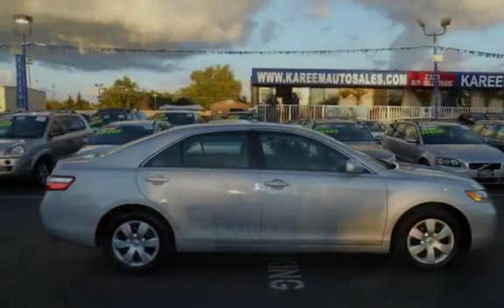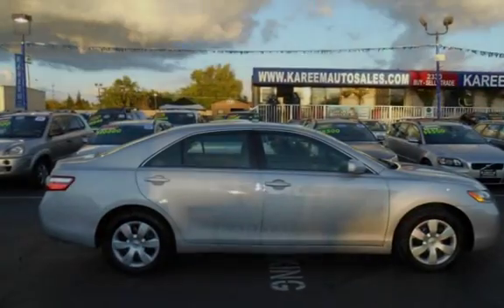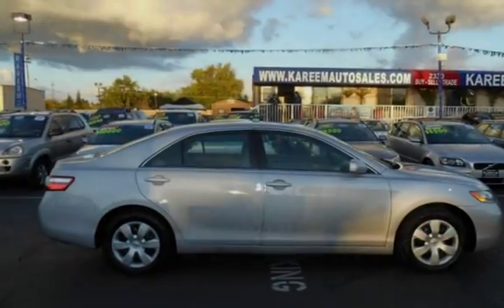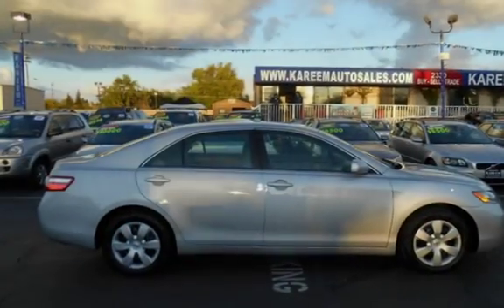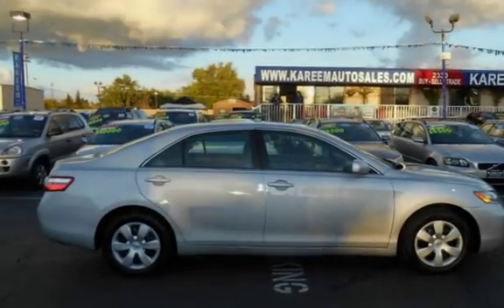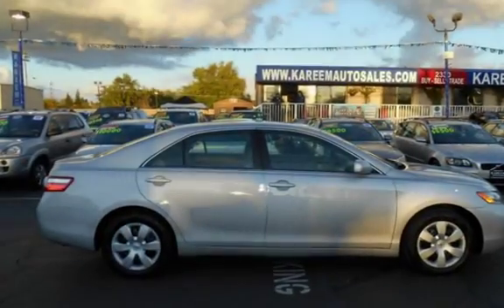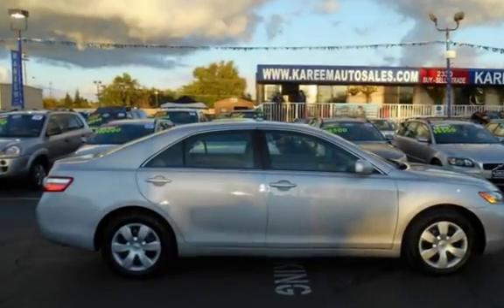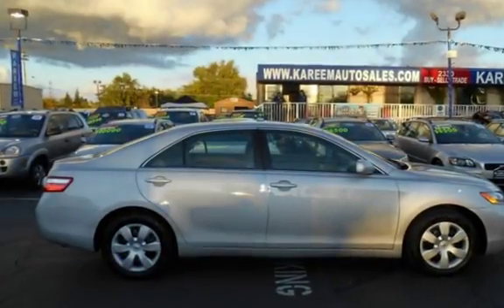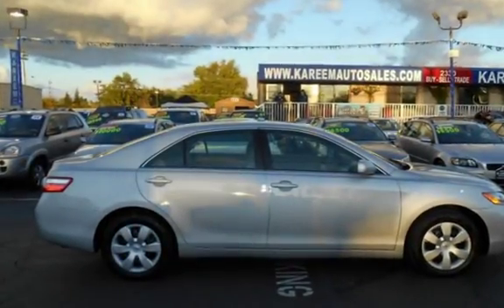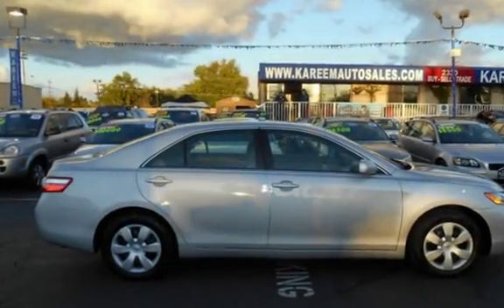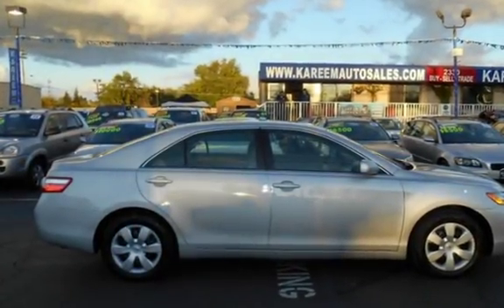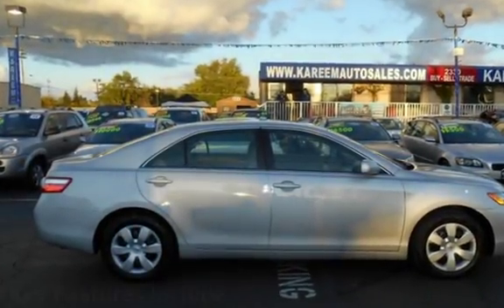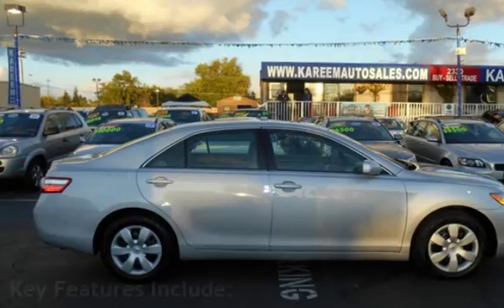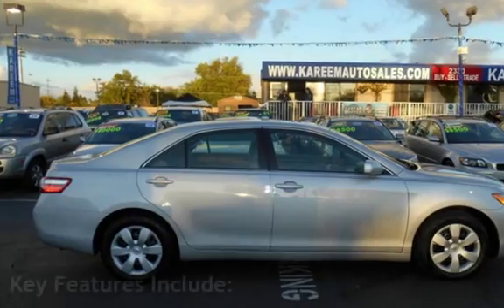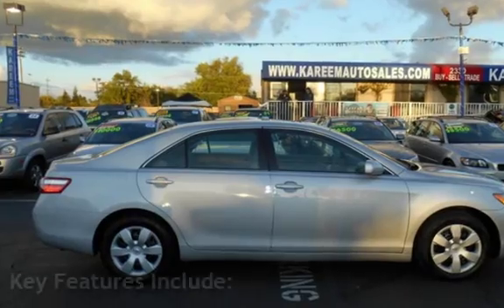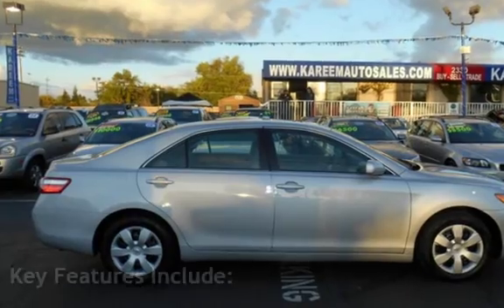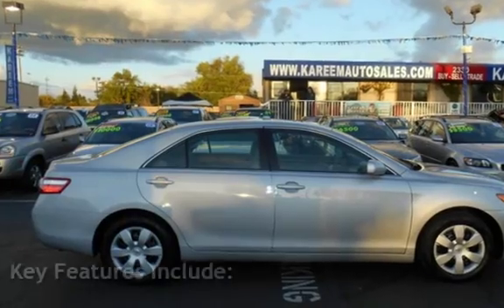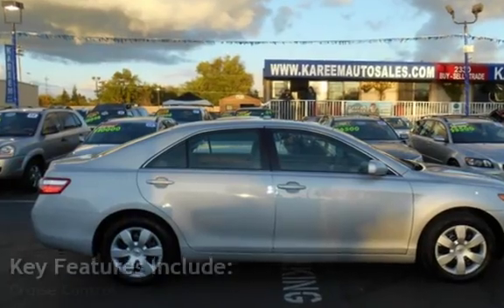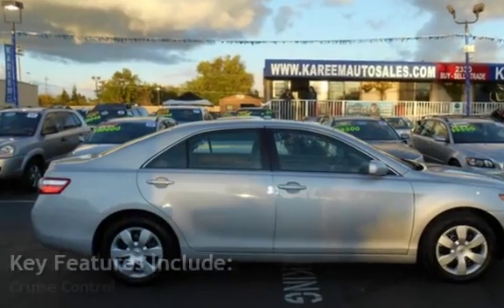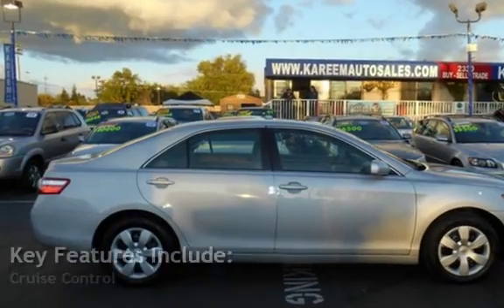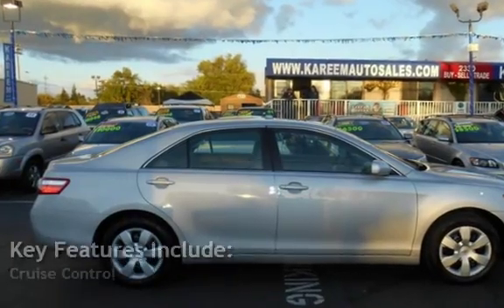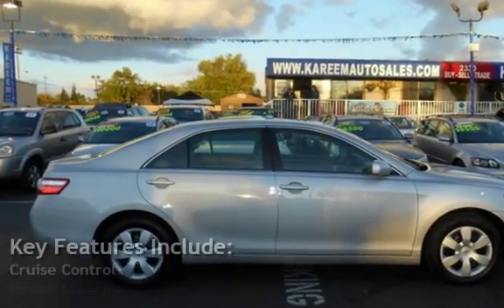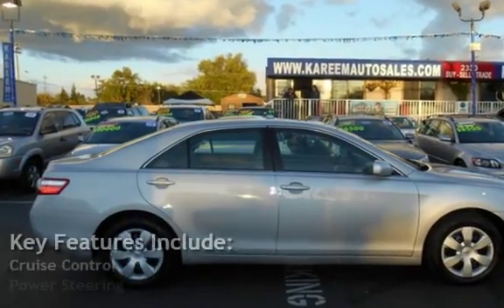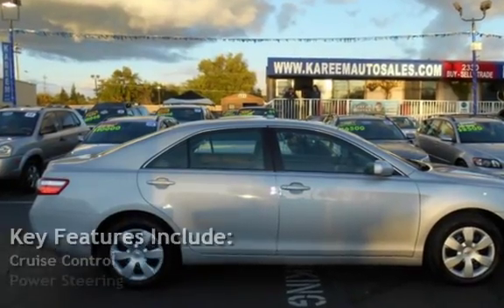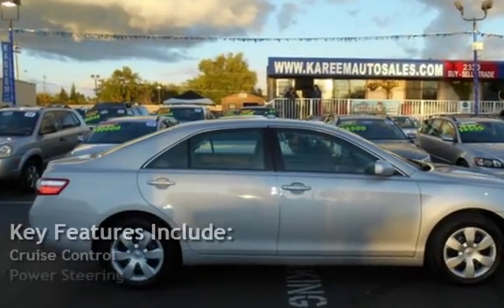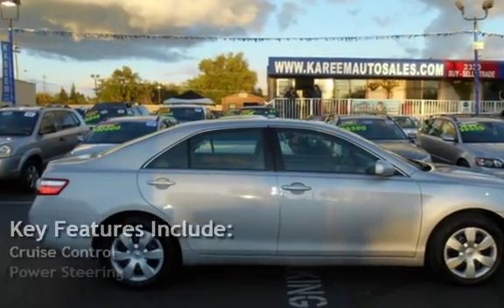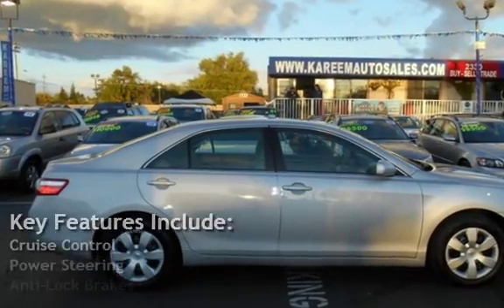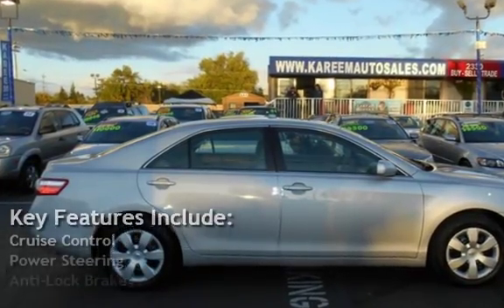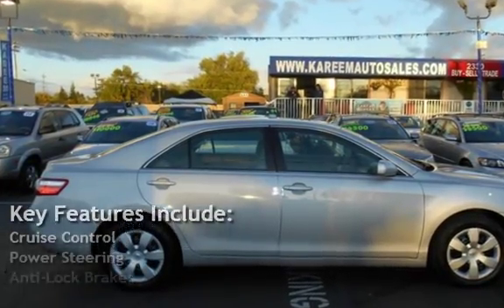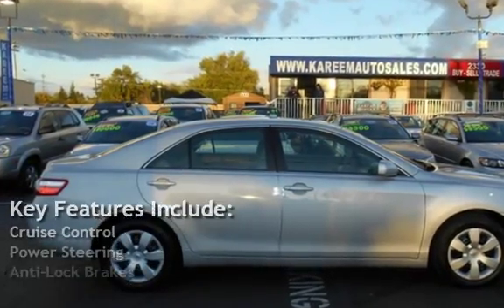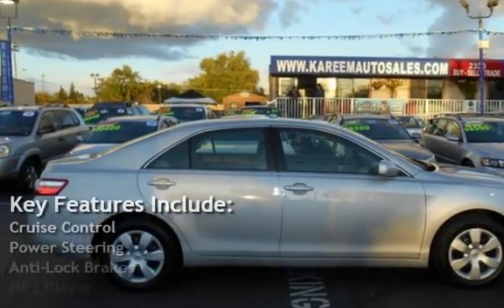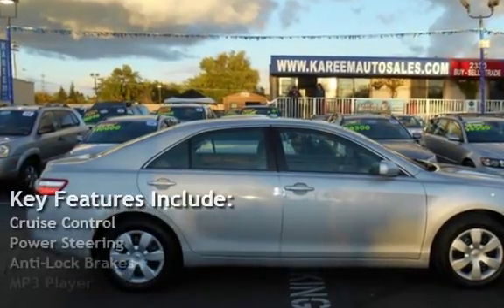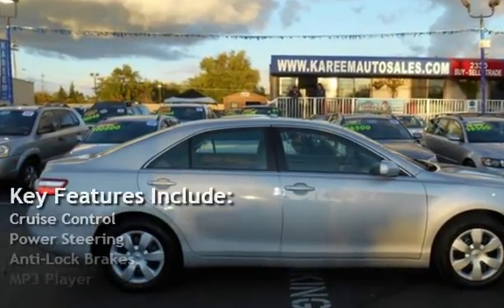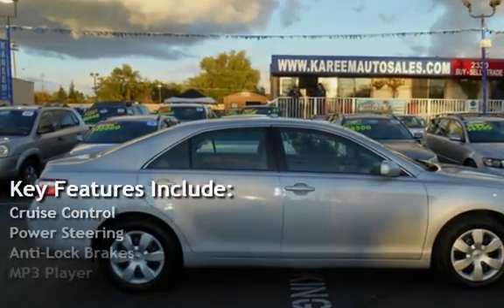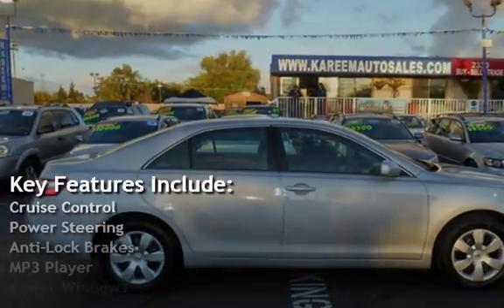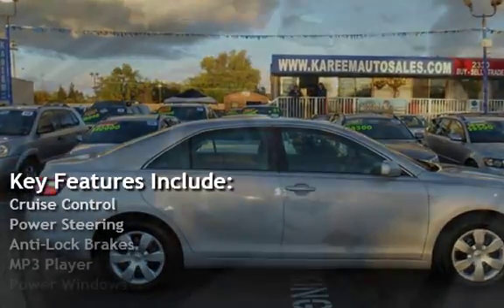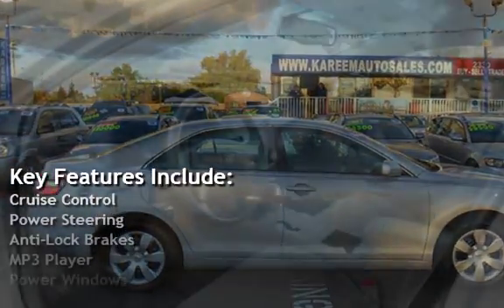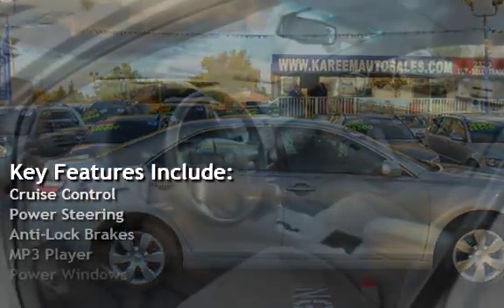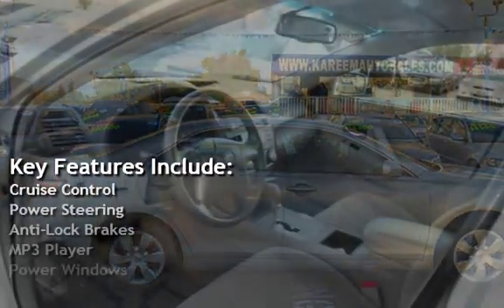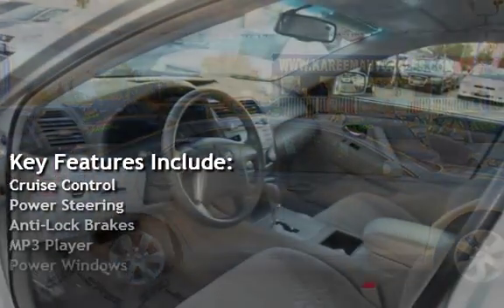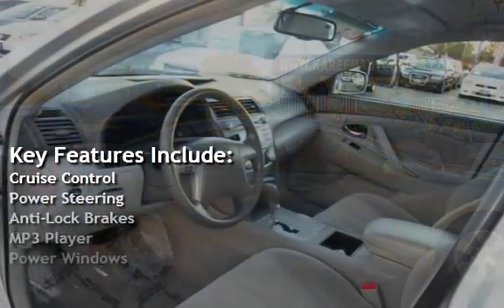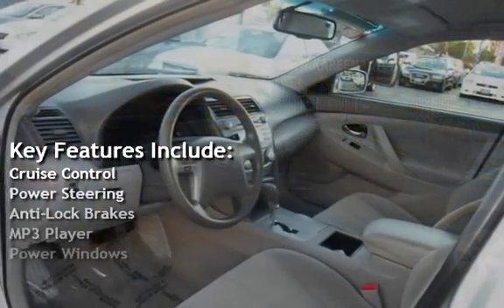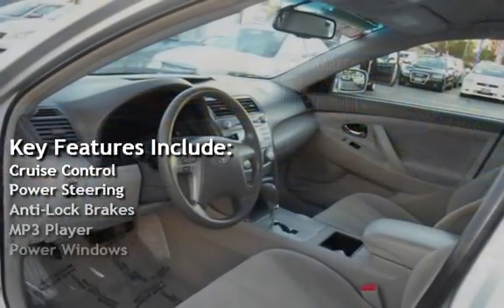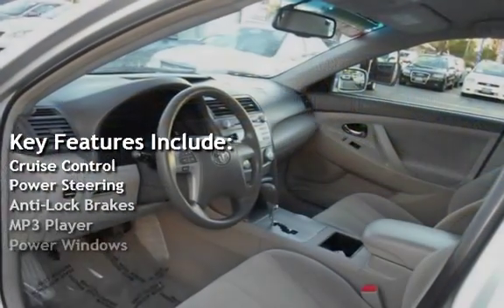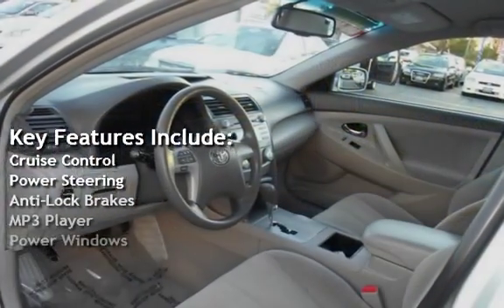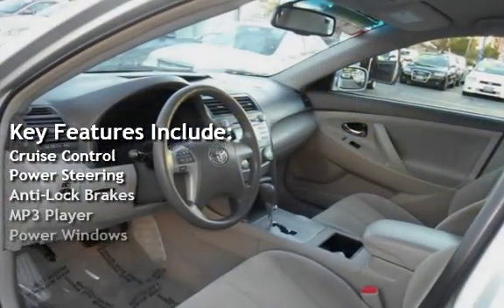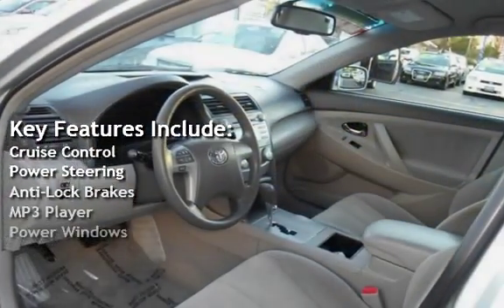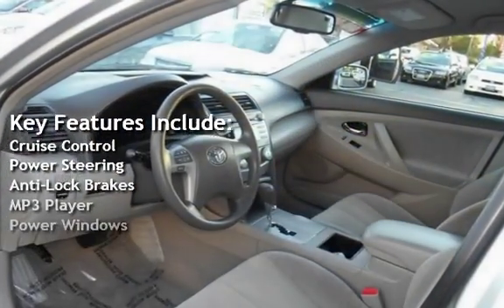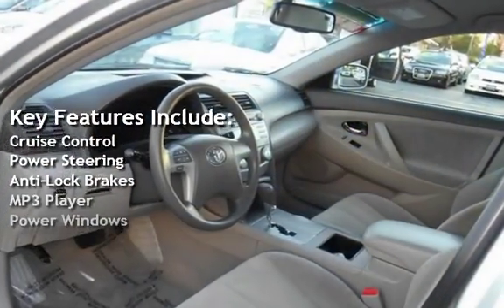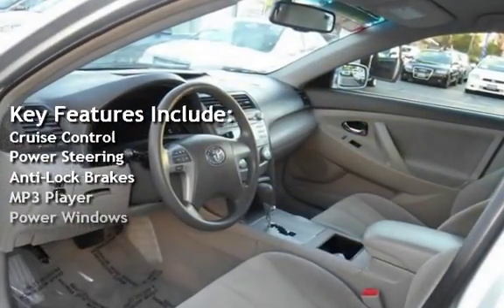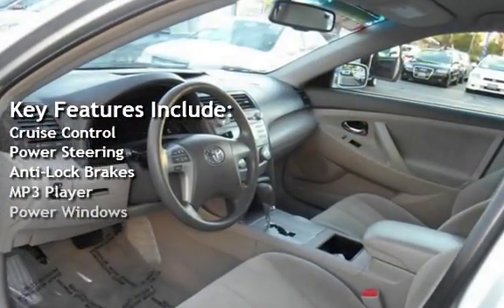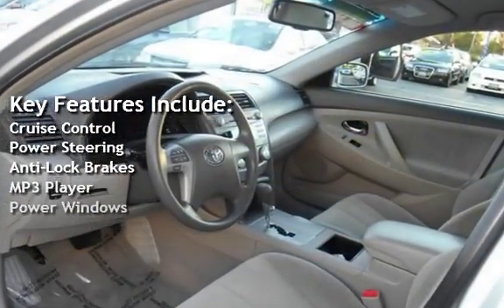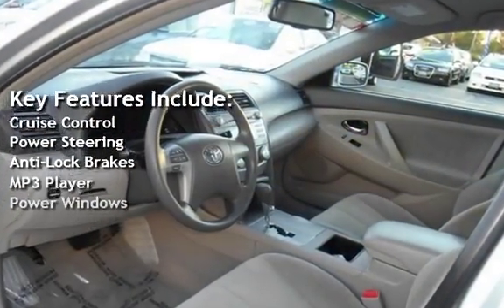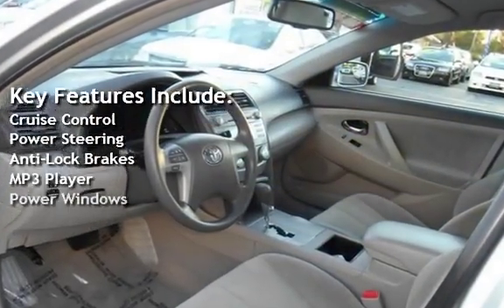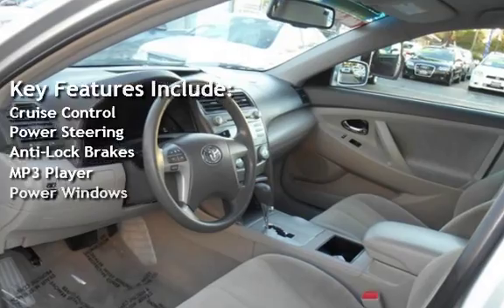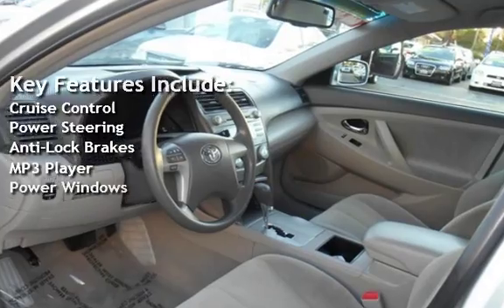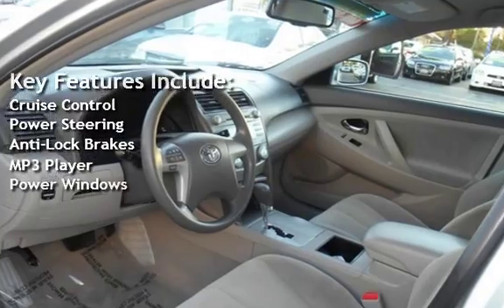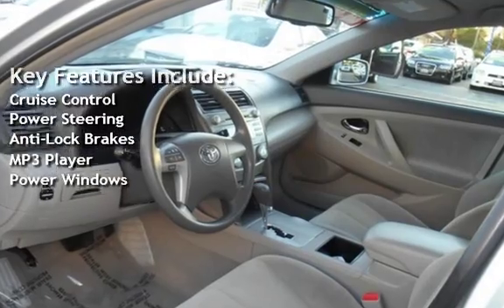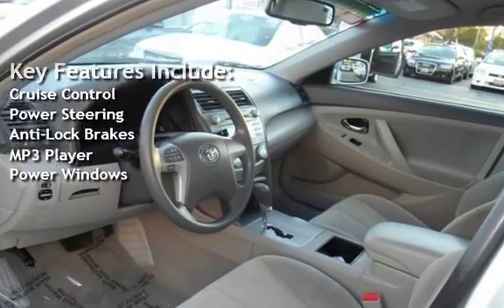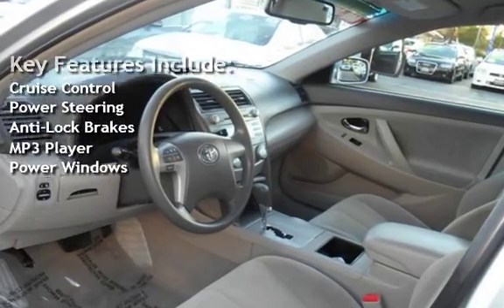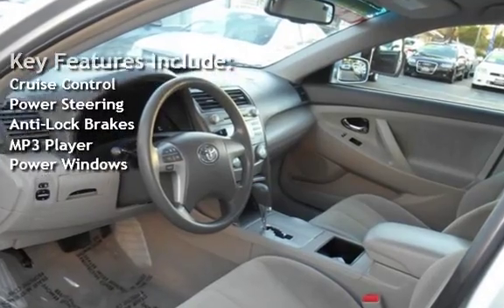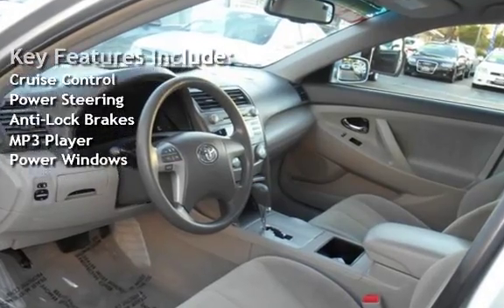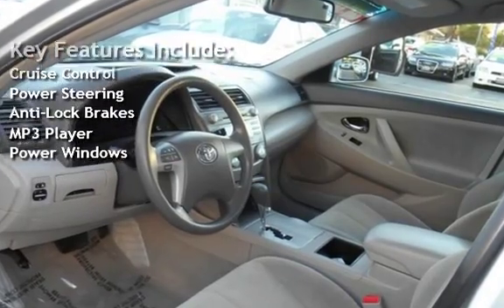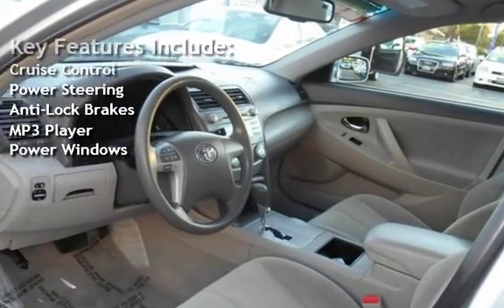Key features include: Cruise Control, Power Steering, Anti-Lock Brakes, MP3 Player, and Power Windows.